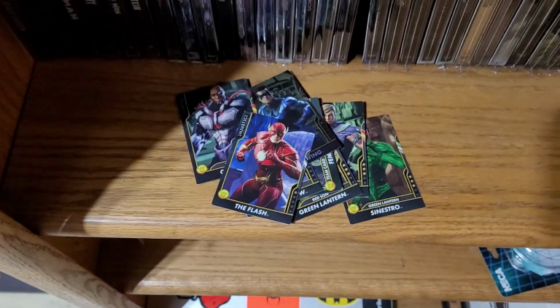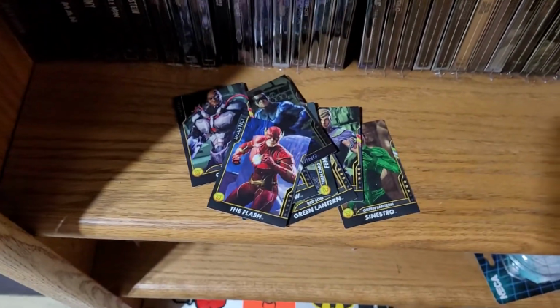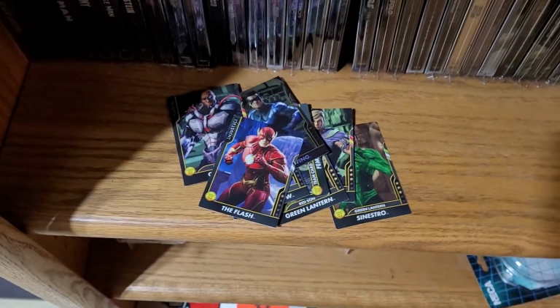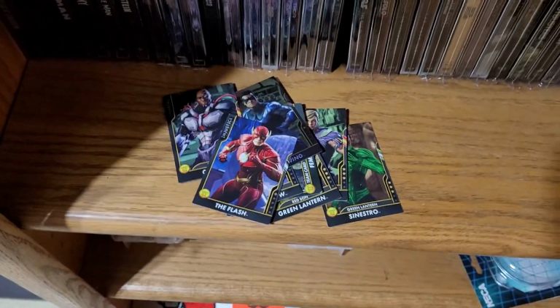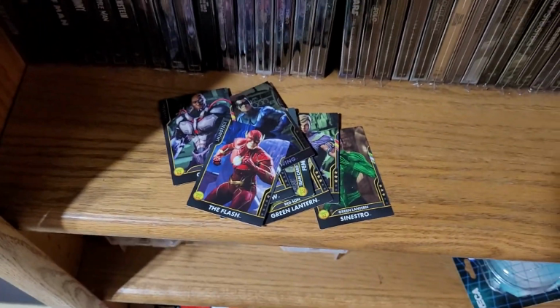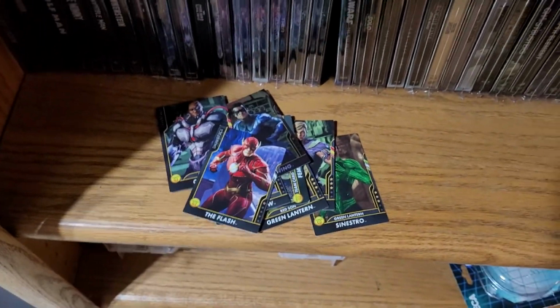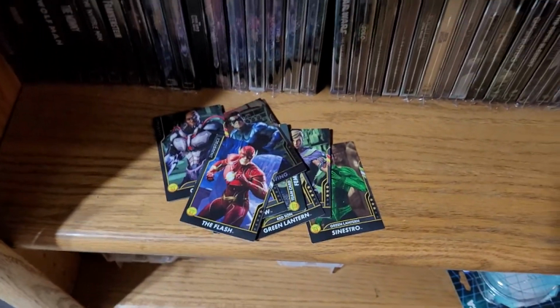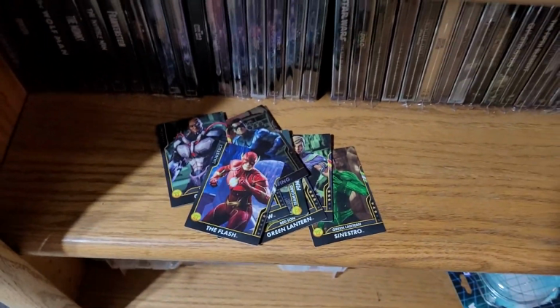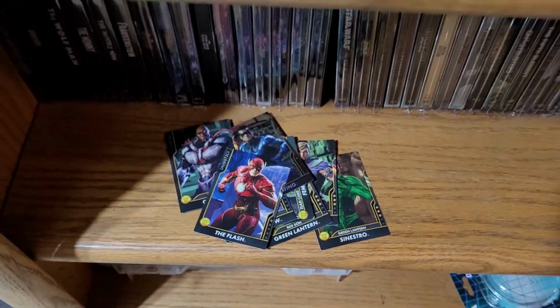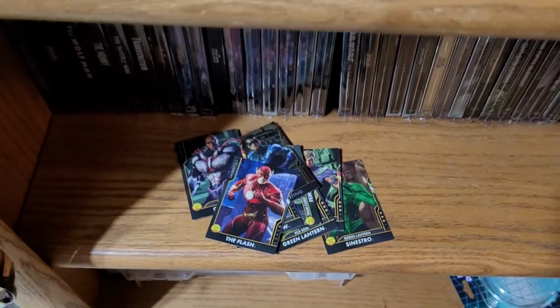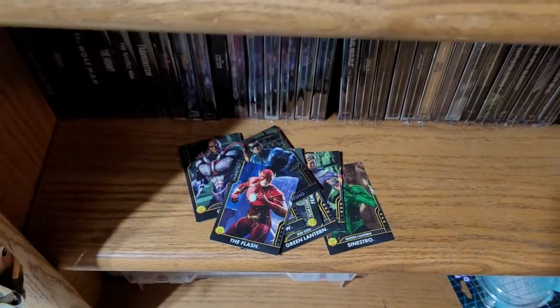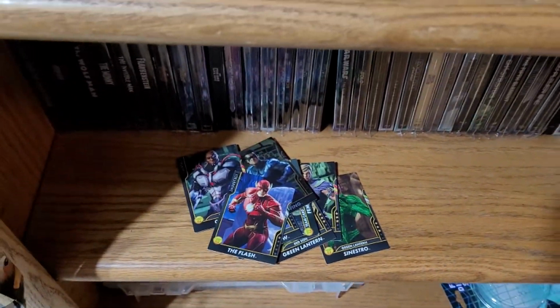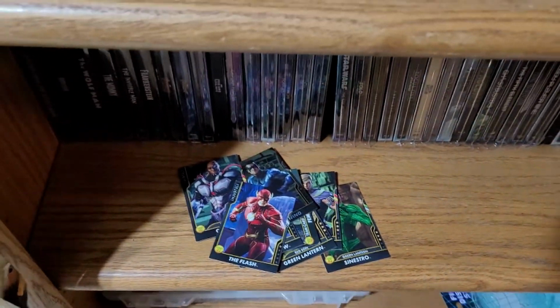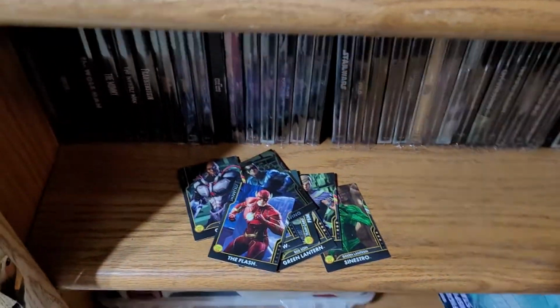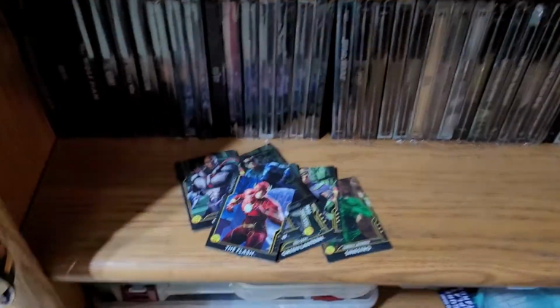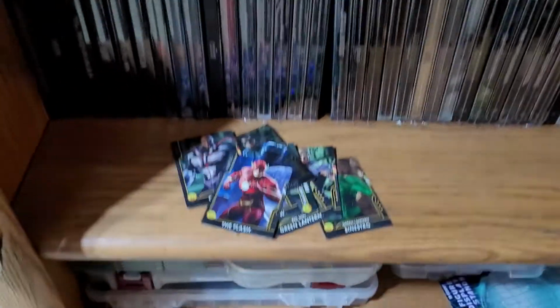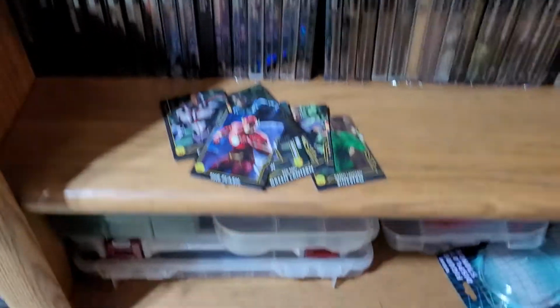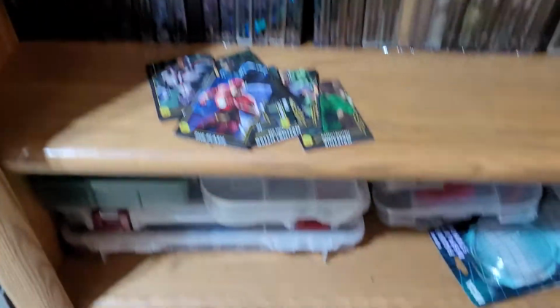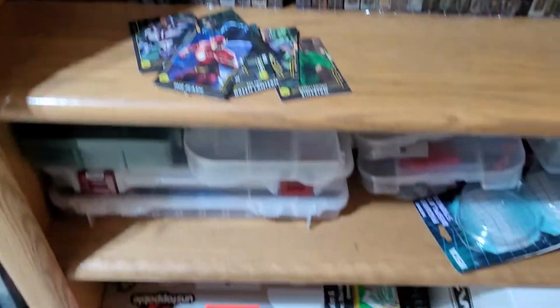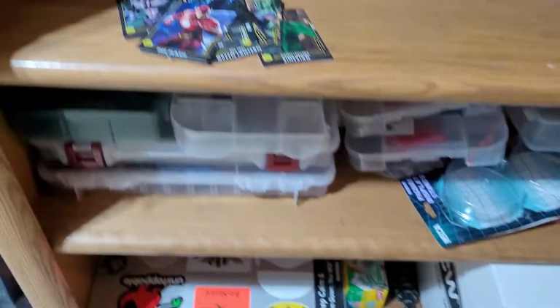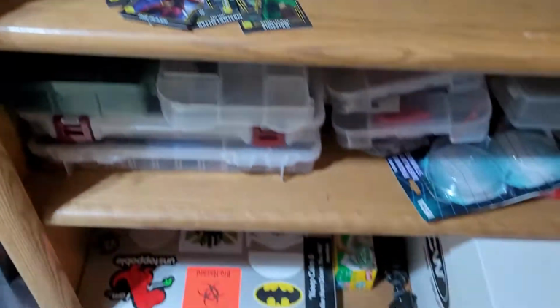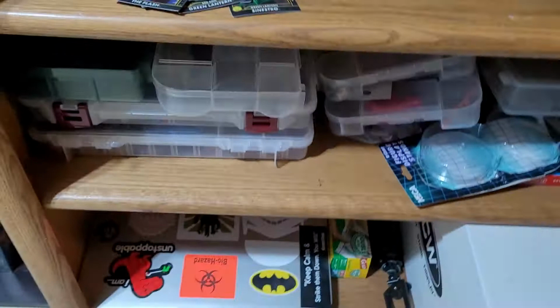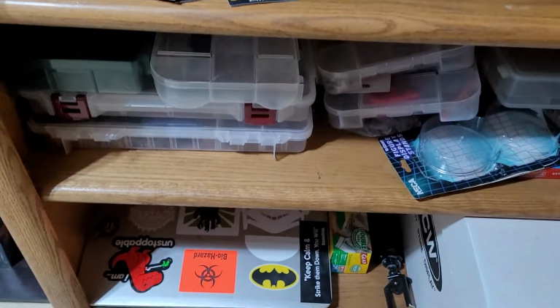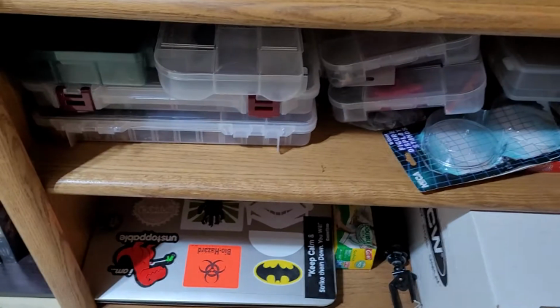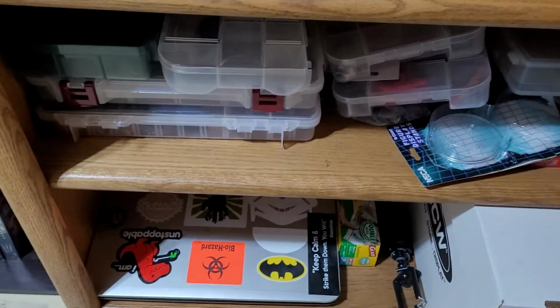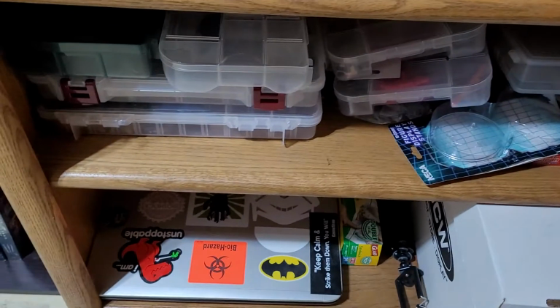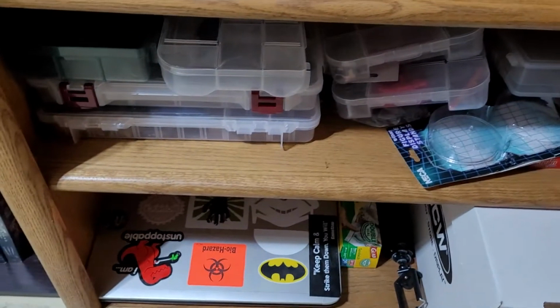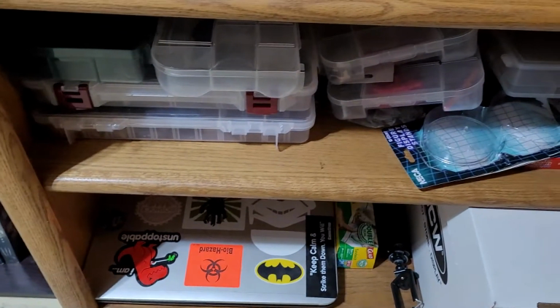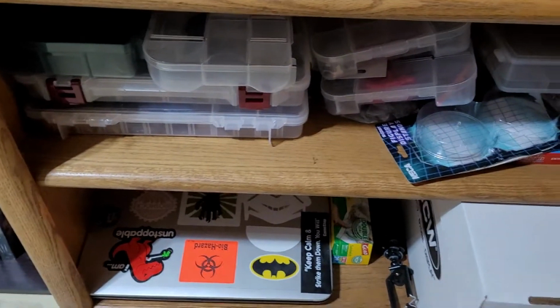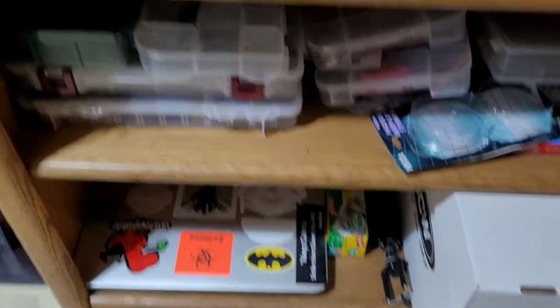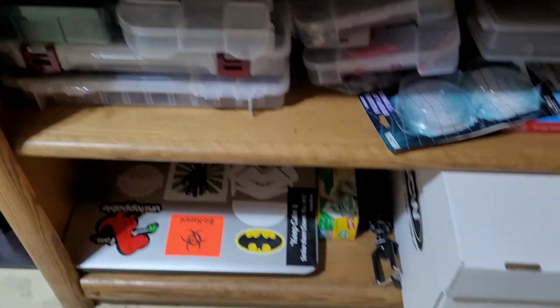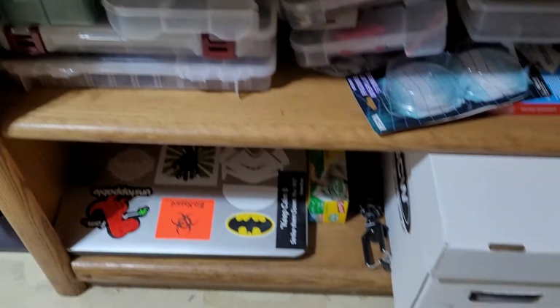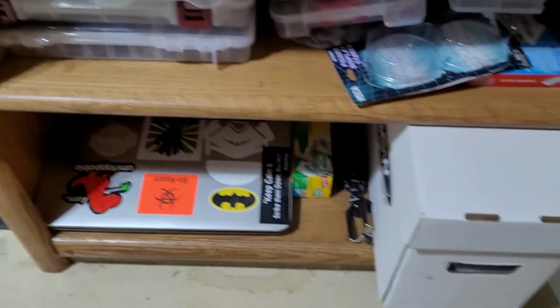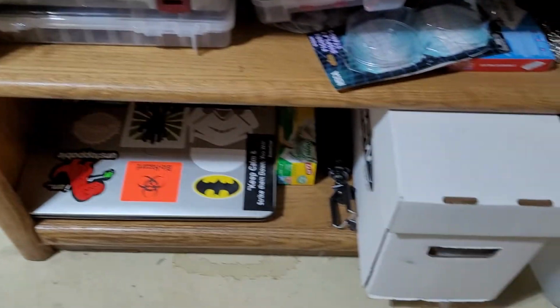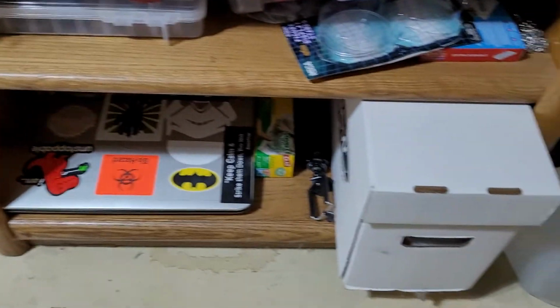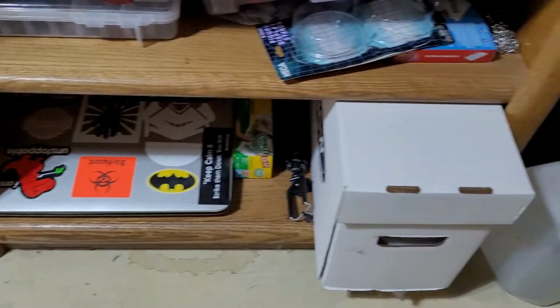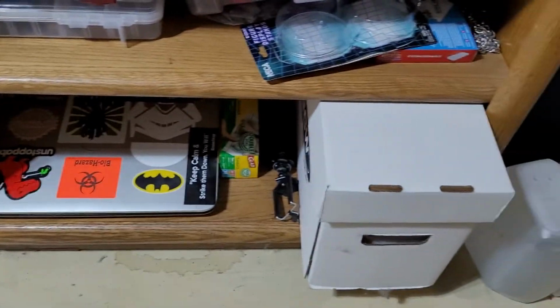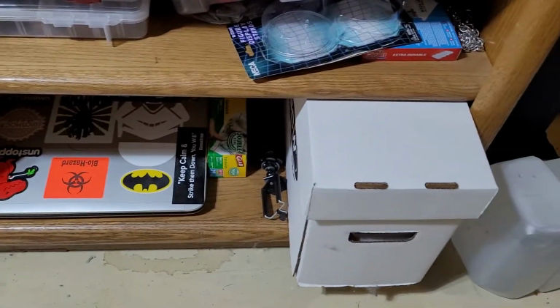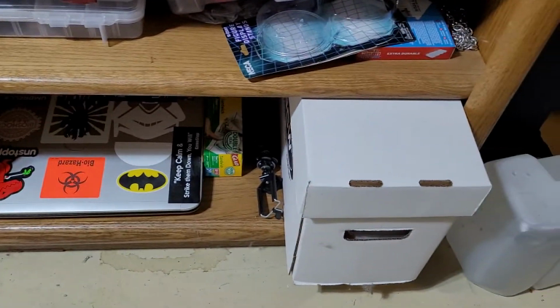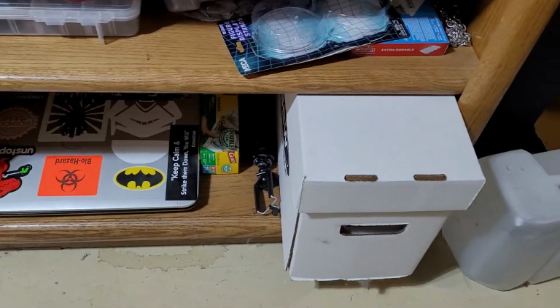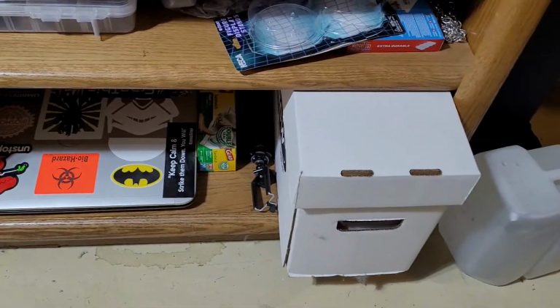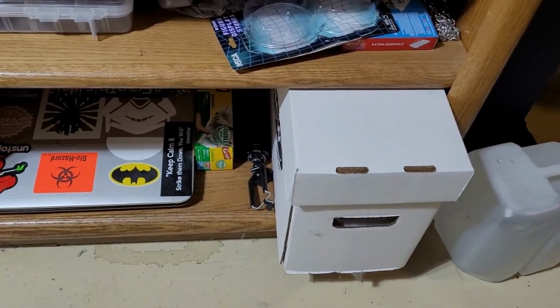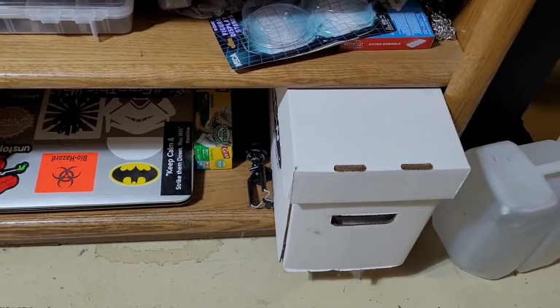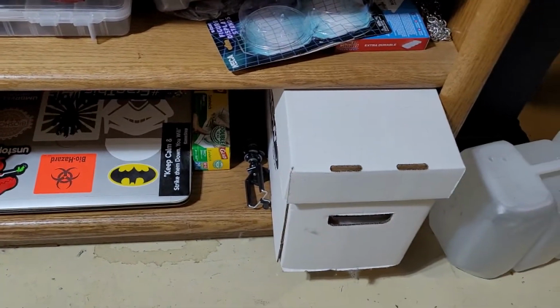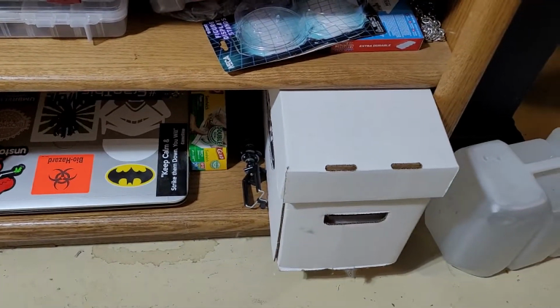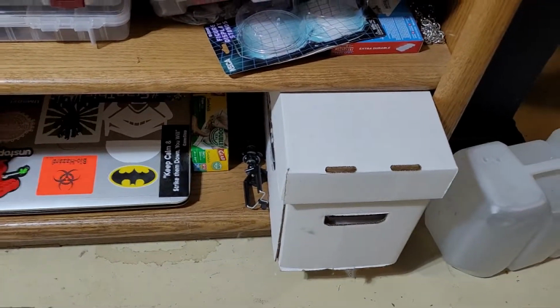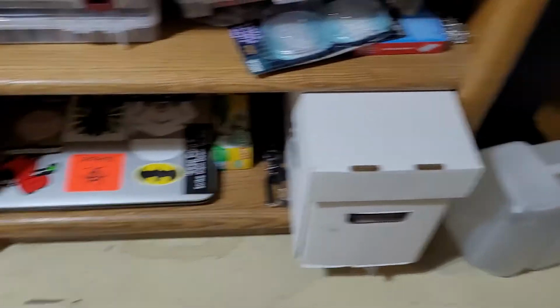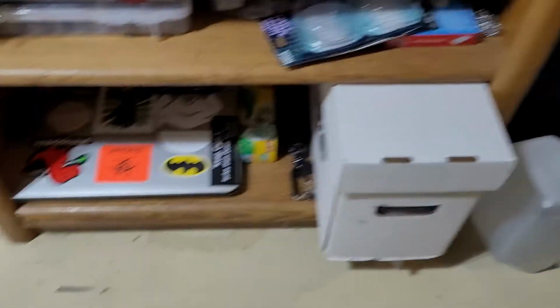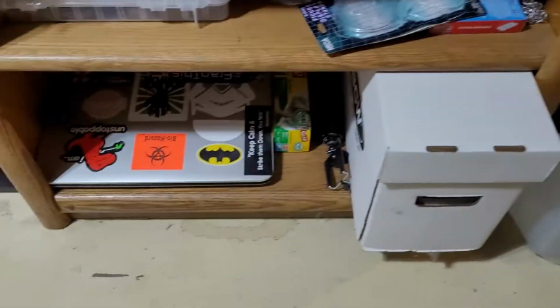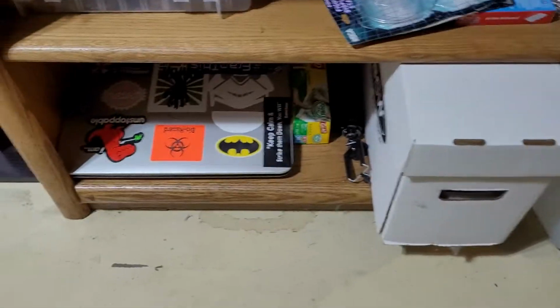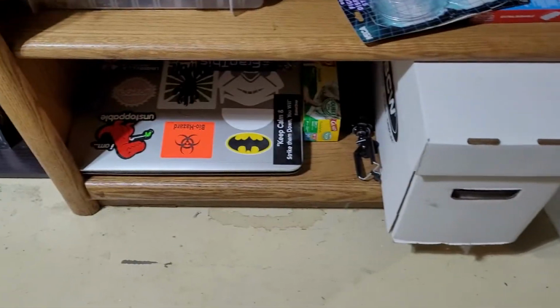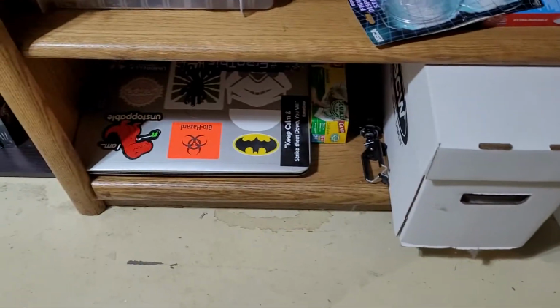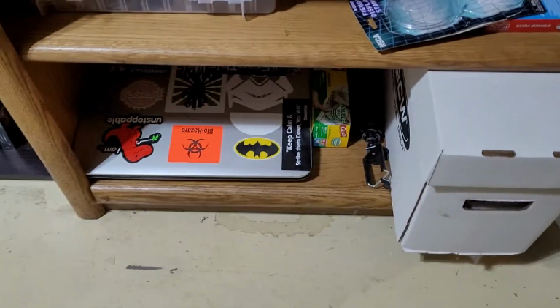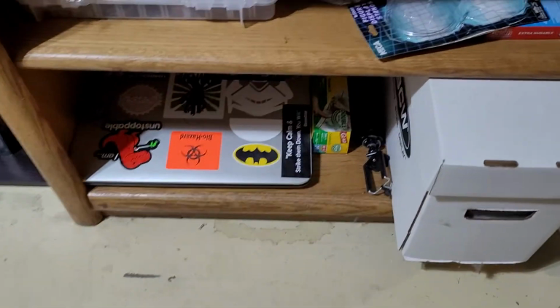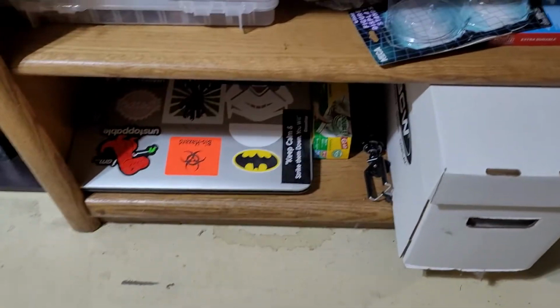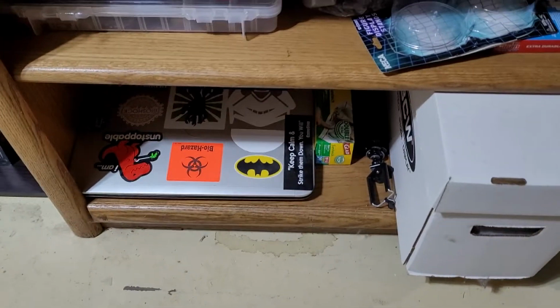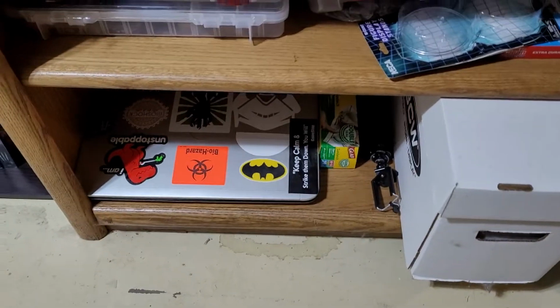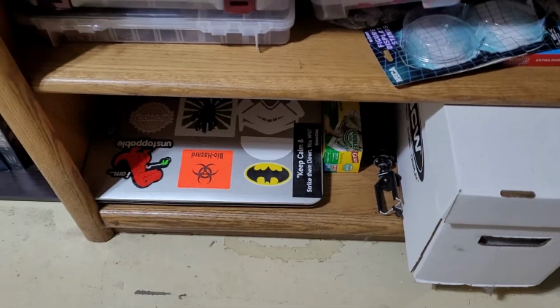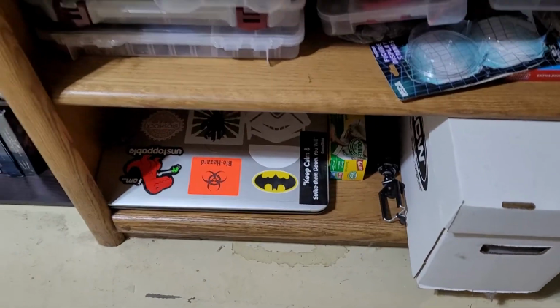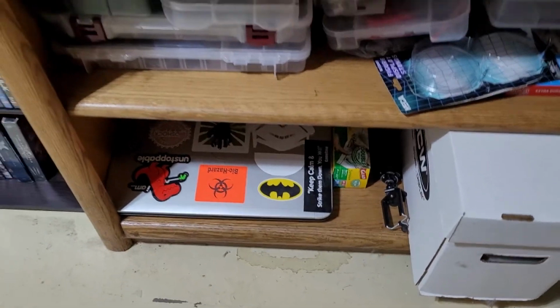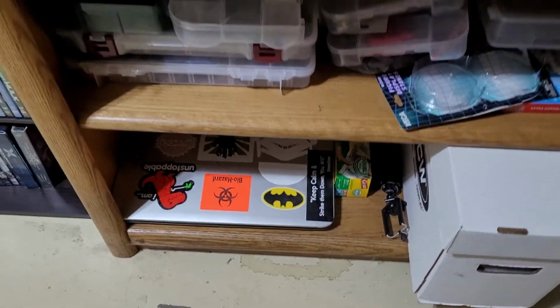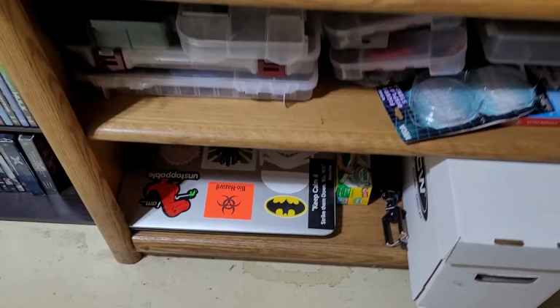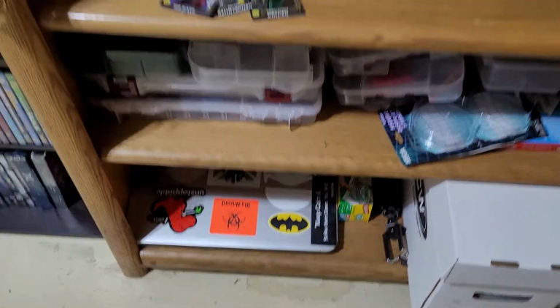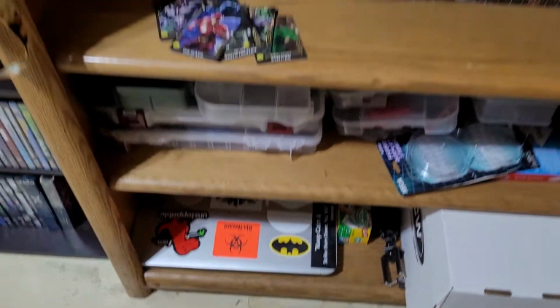That's that shelf. I just have storage and my old laptop that no longer works.